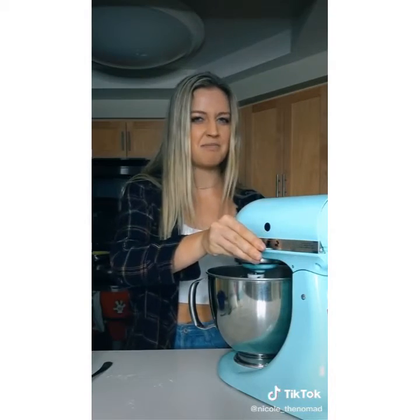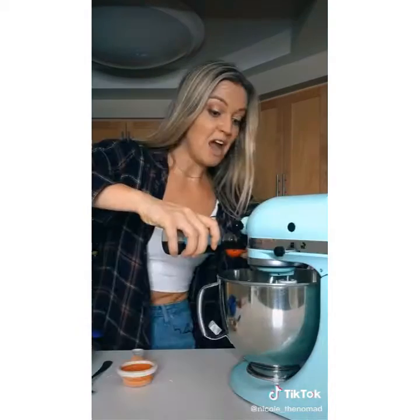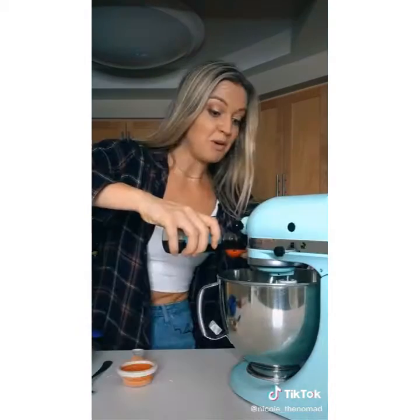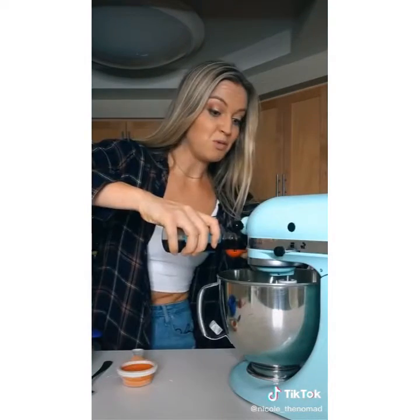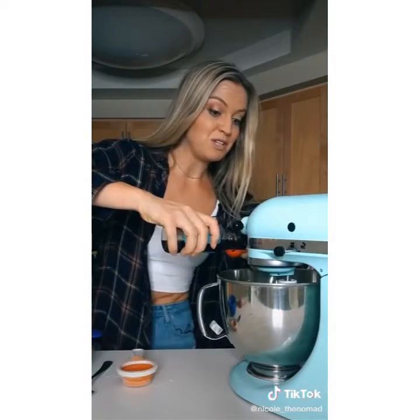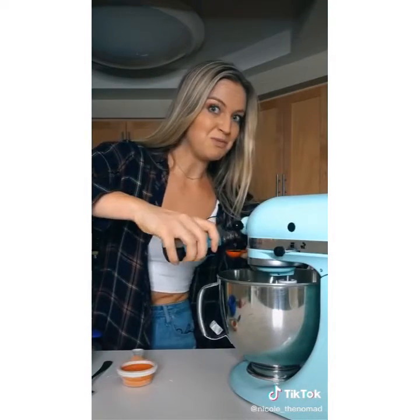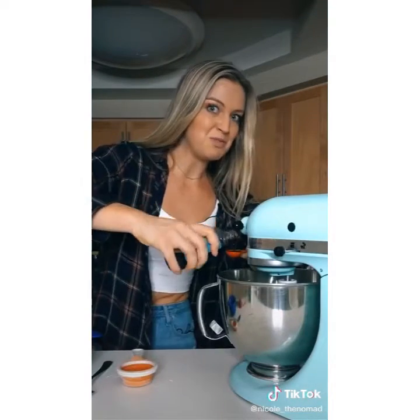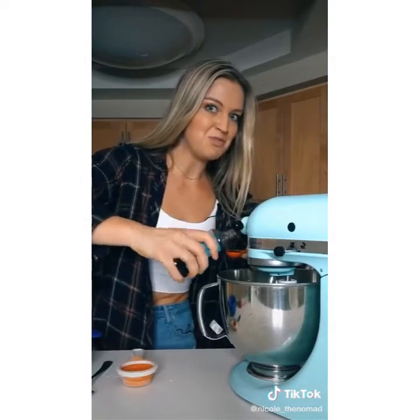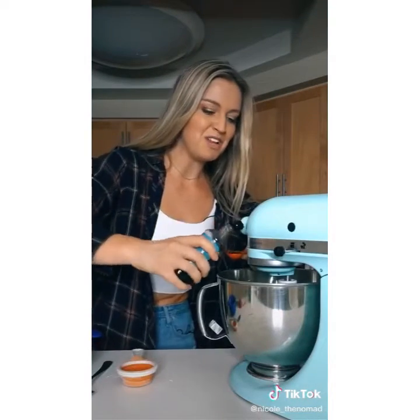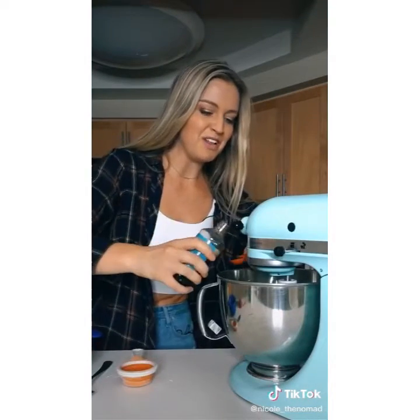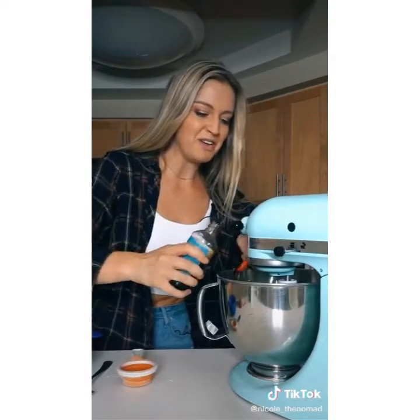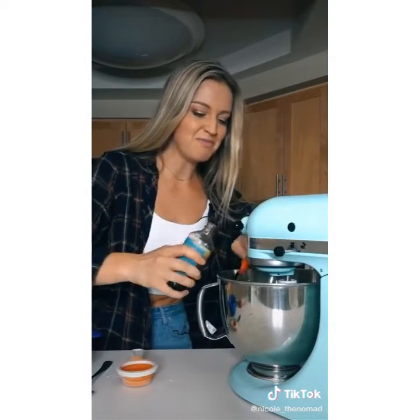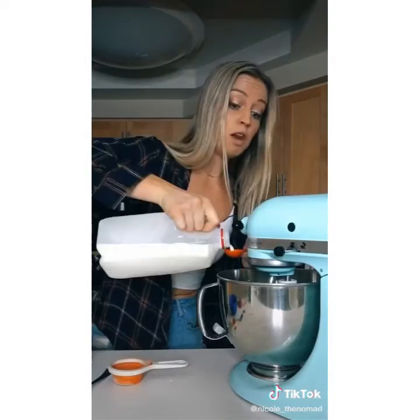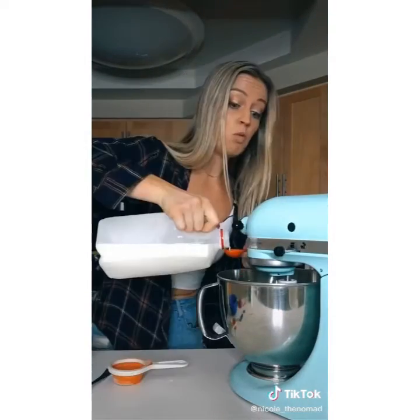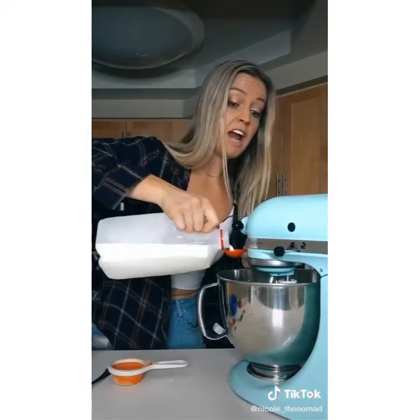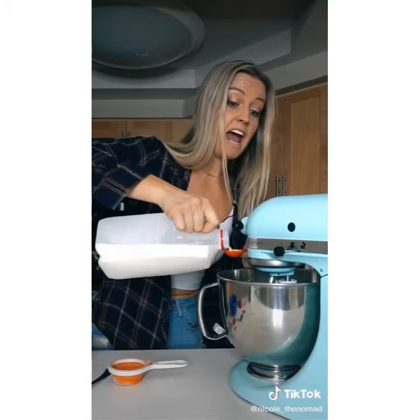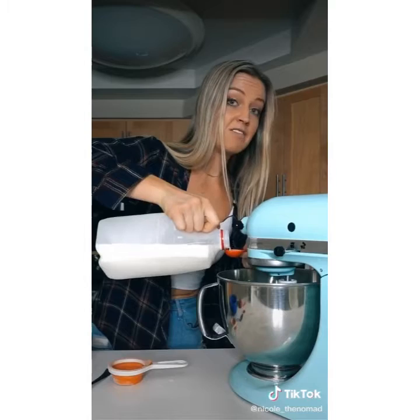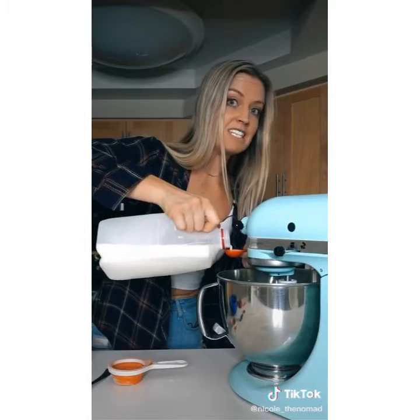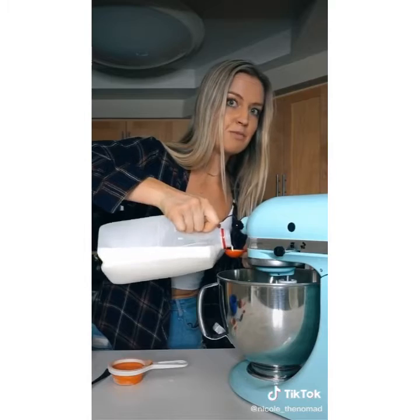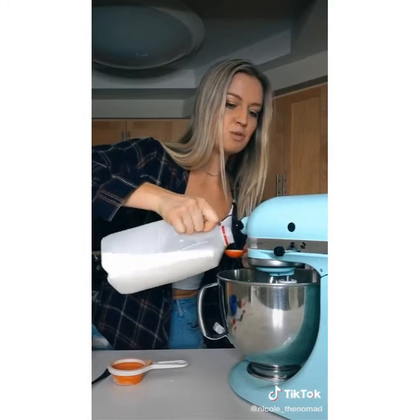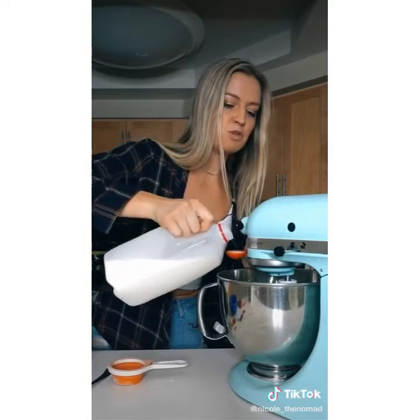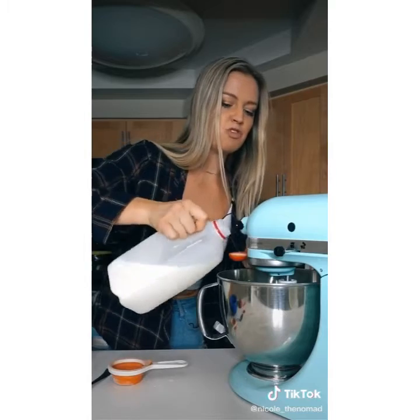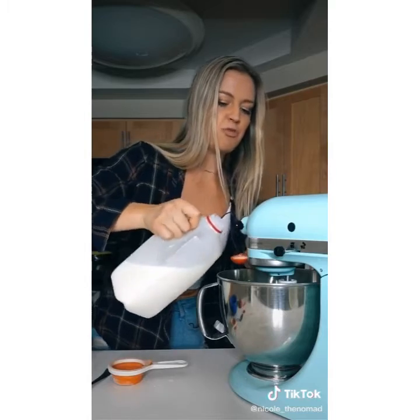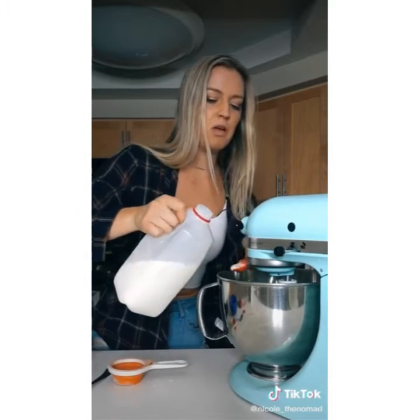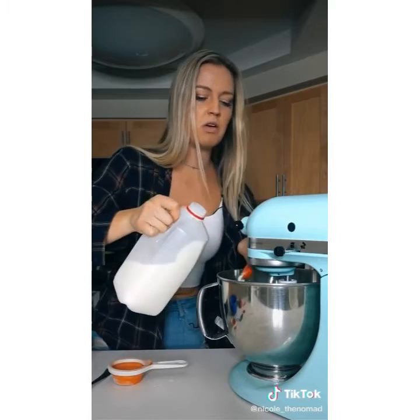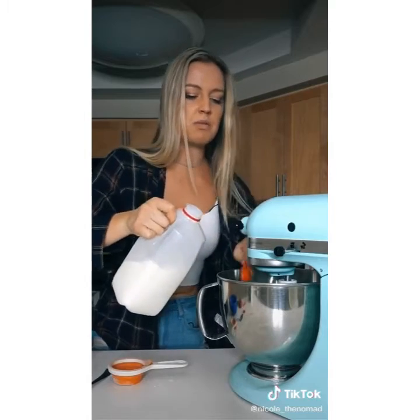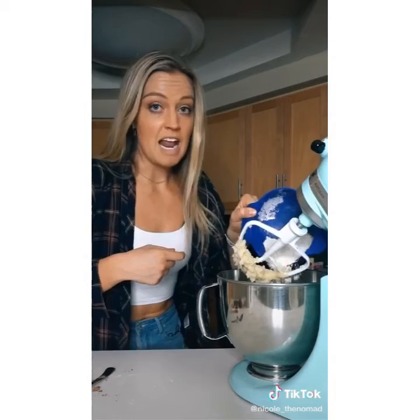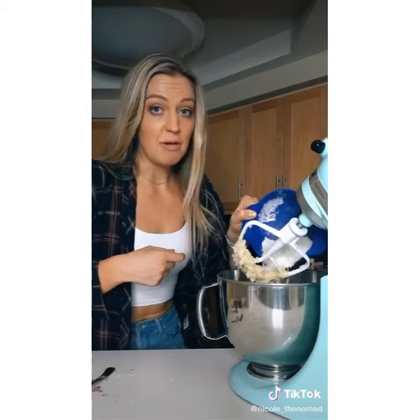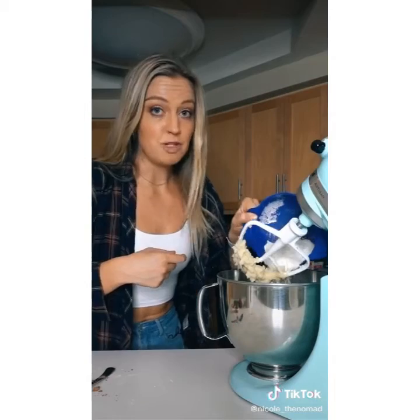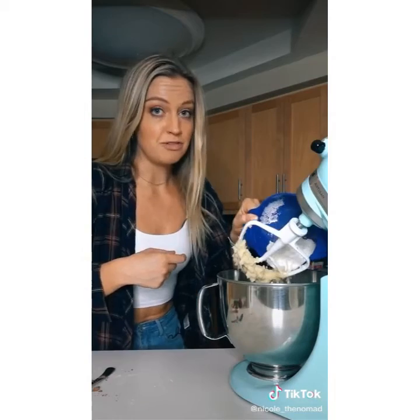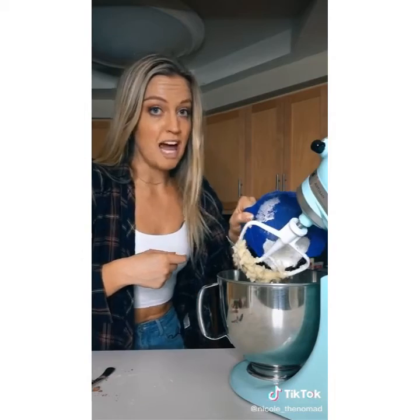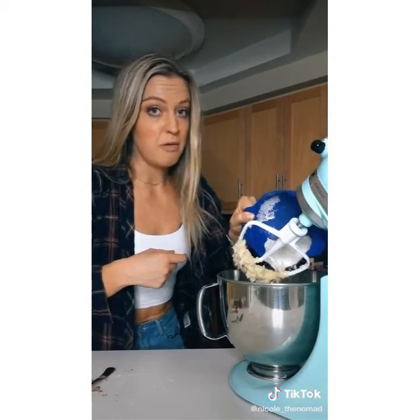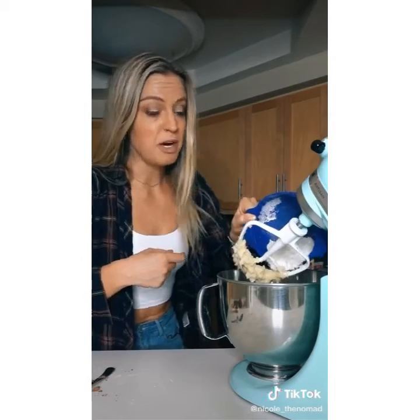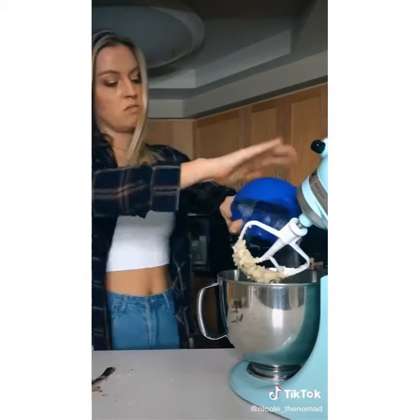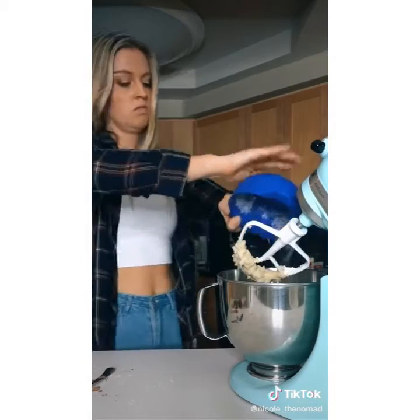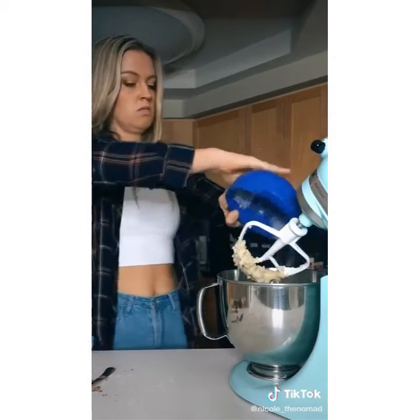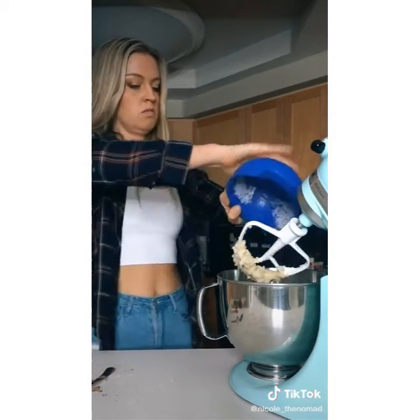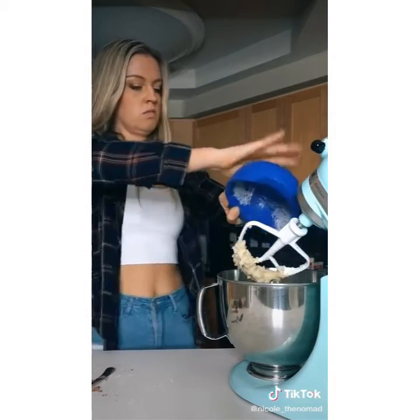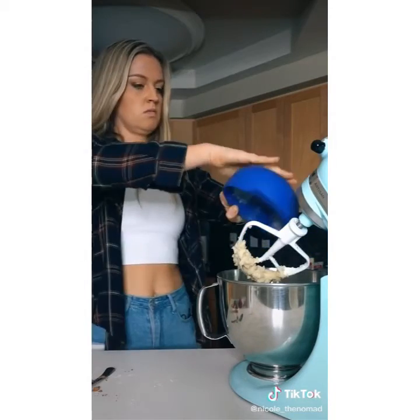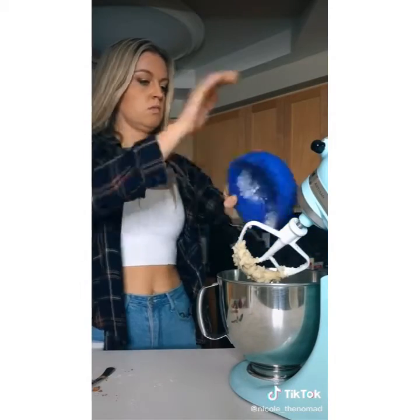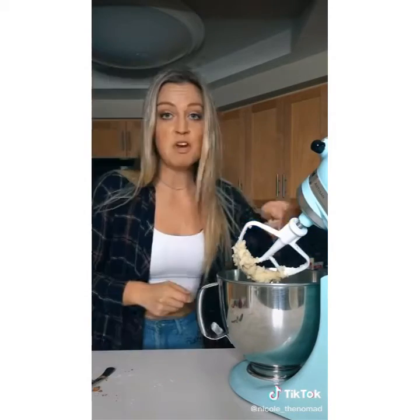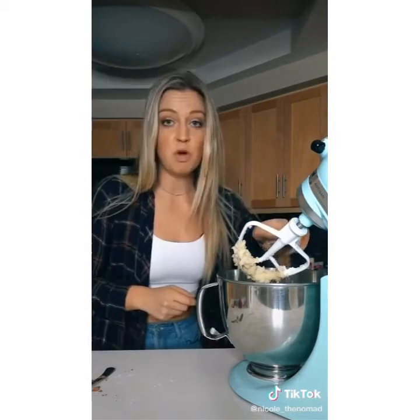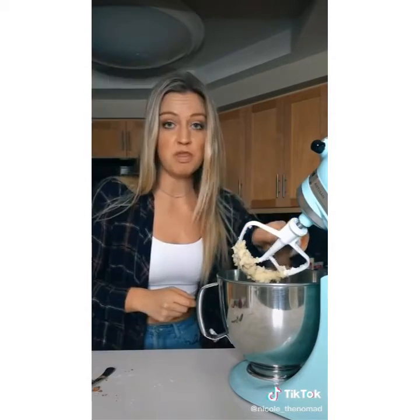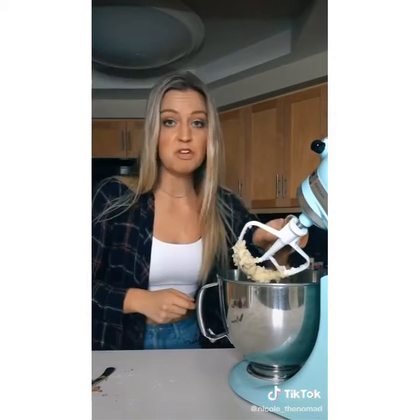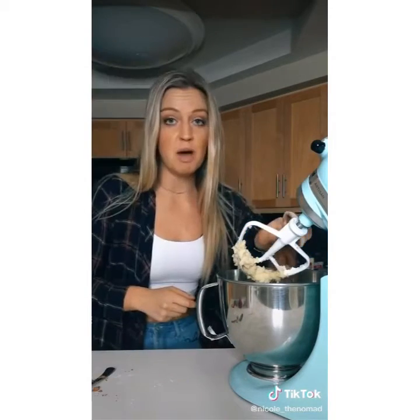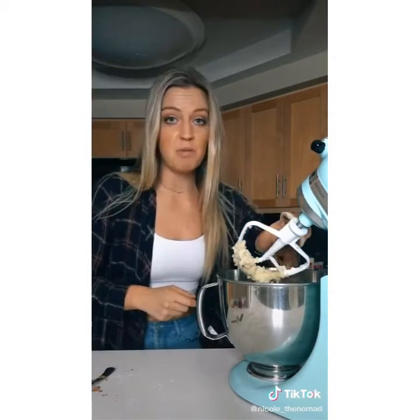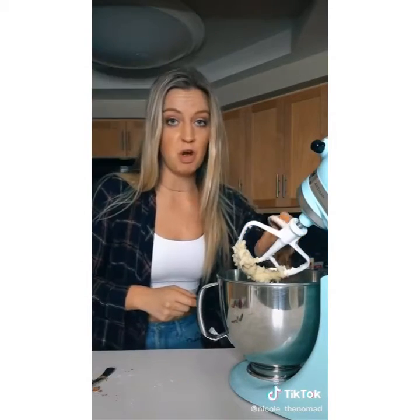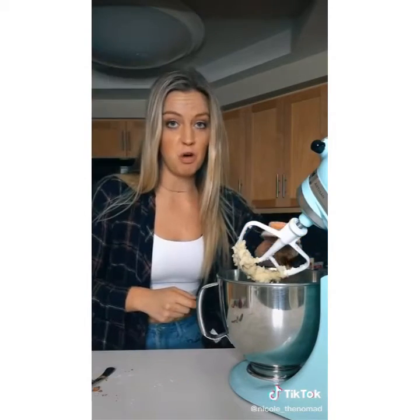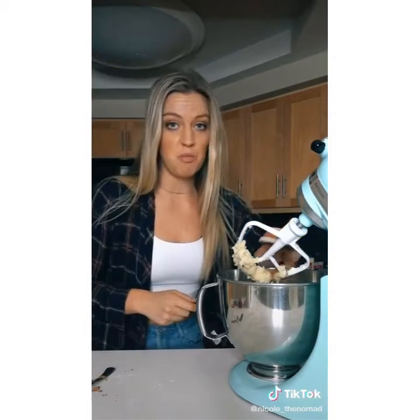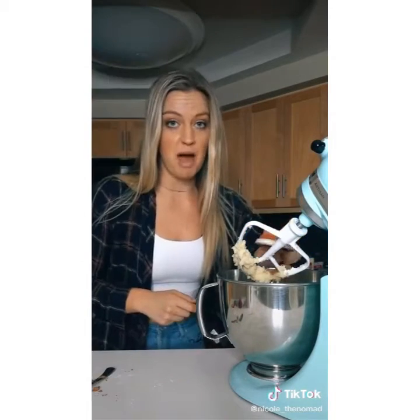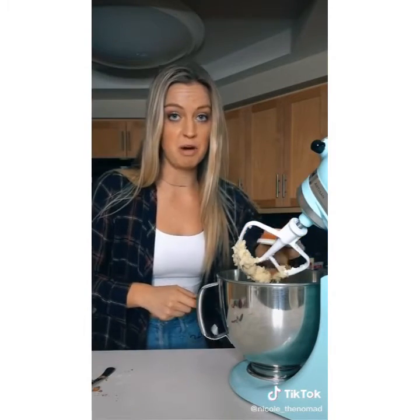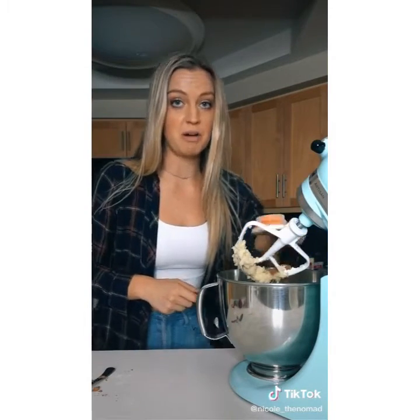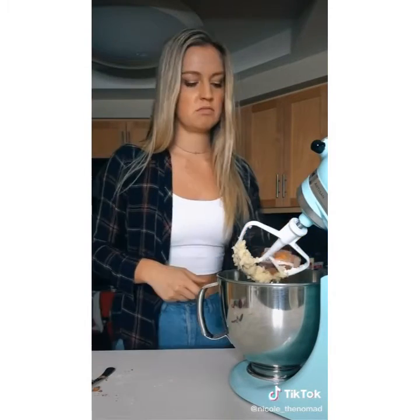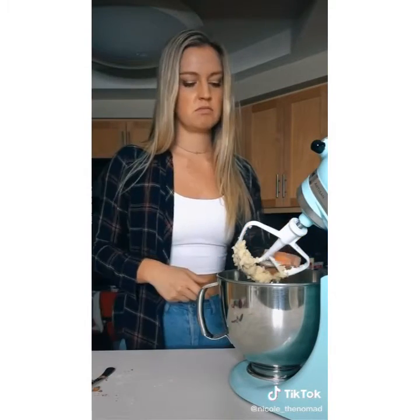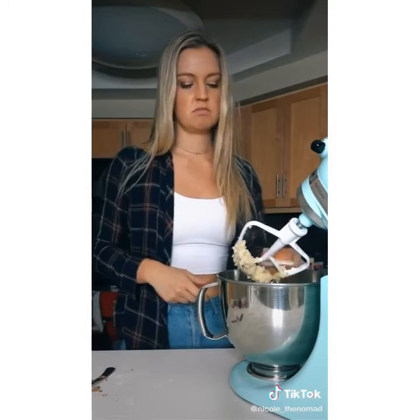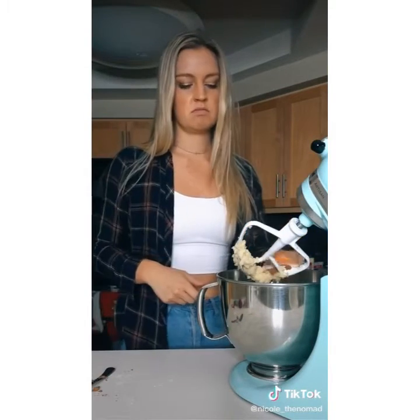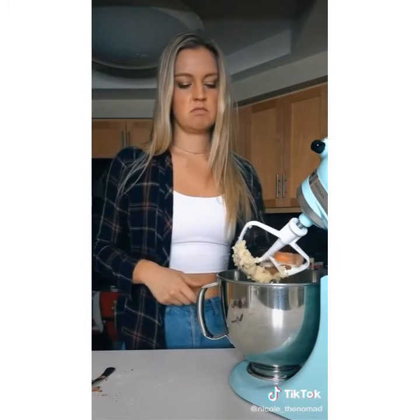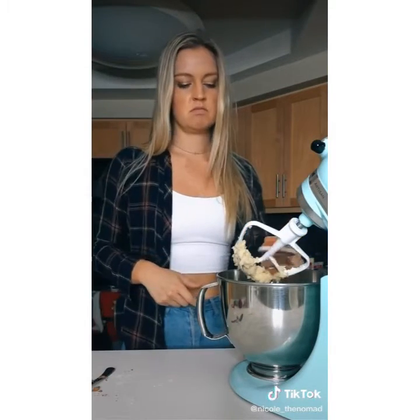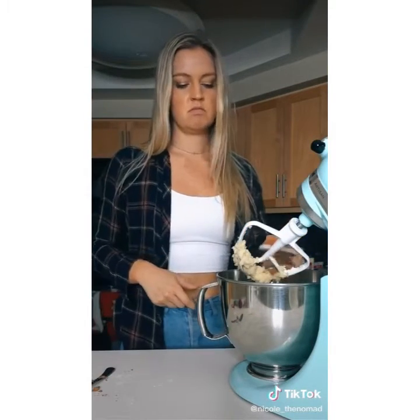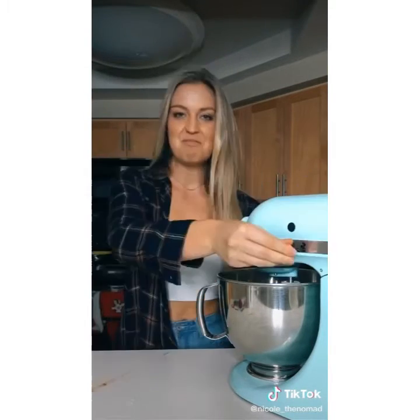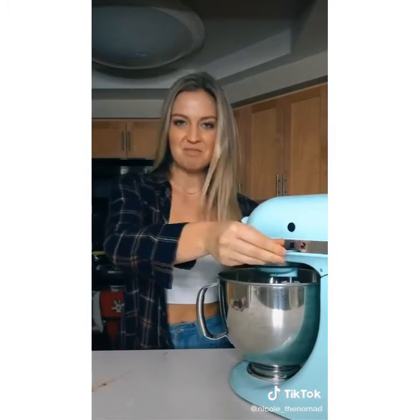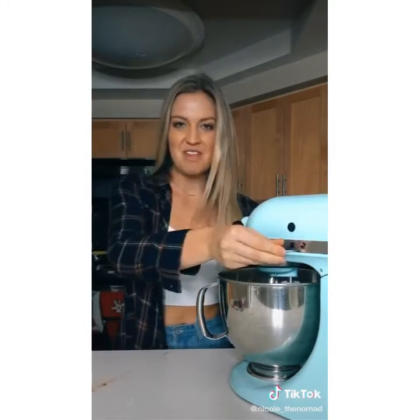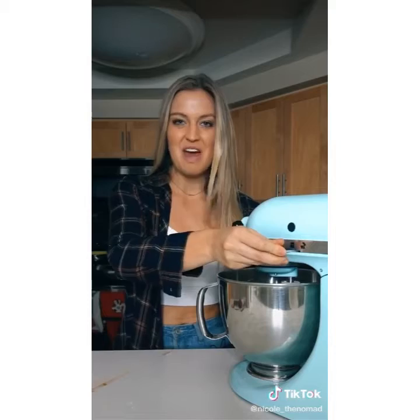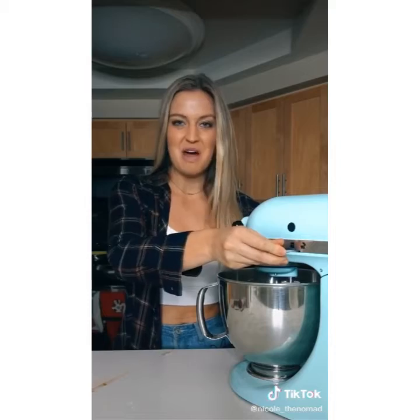Add one teaspoon of vanilla and one and a half tablespoons of milk. Now add your flour and one third cup of cocoa powder. Blend that up.